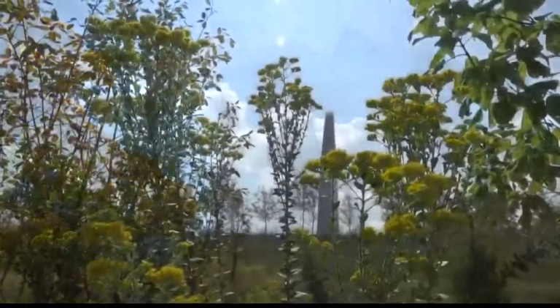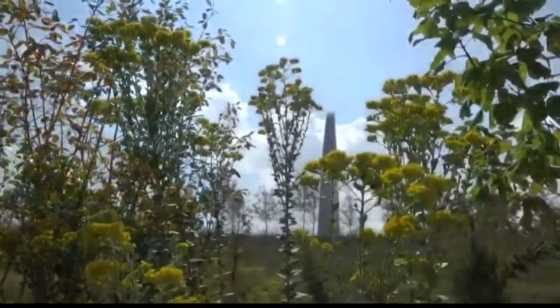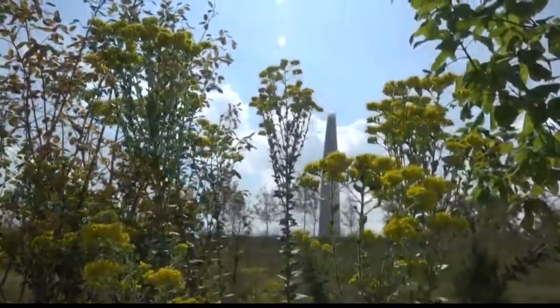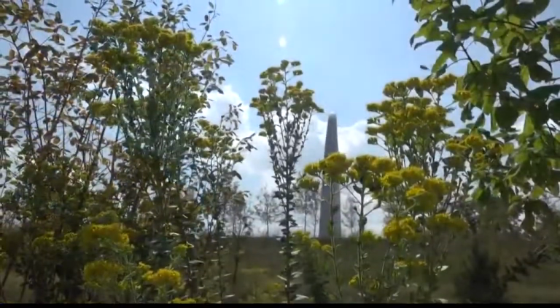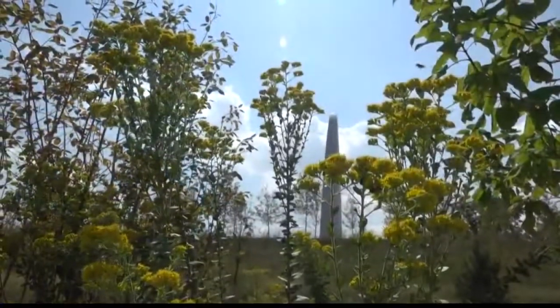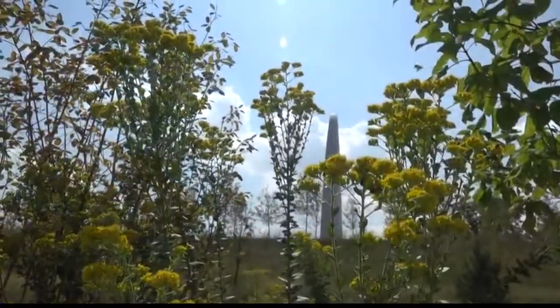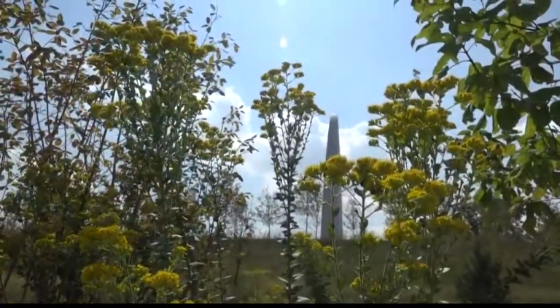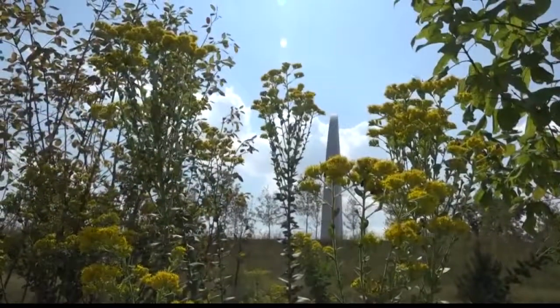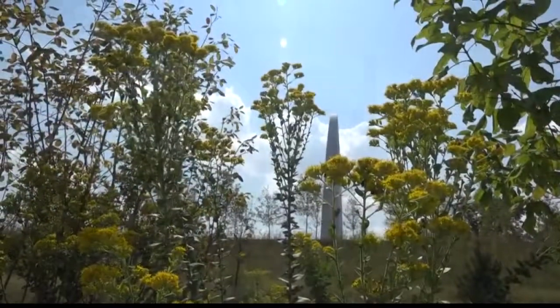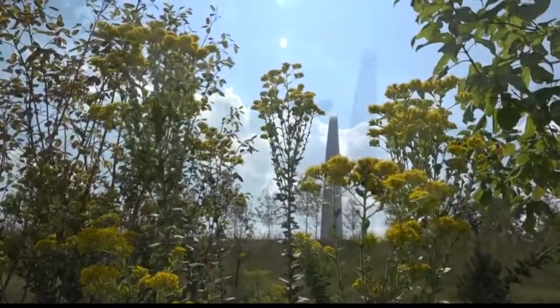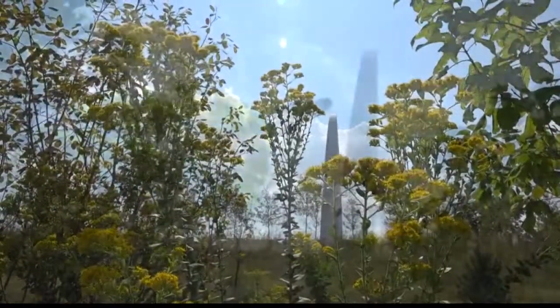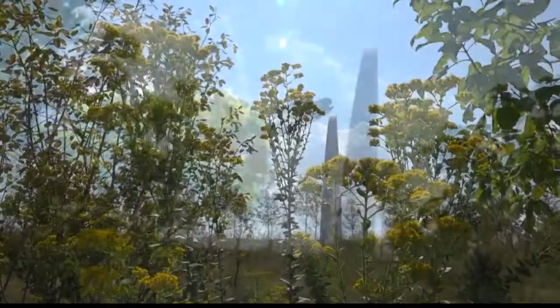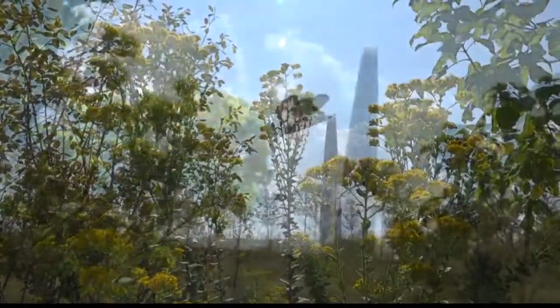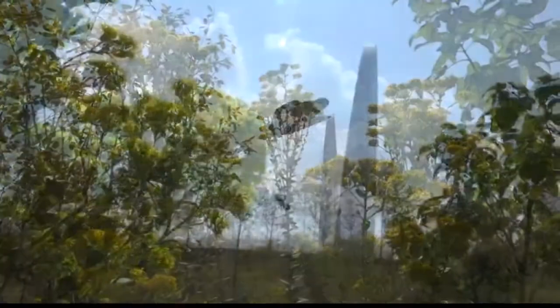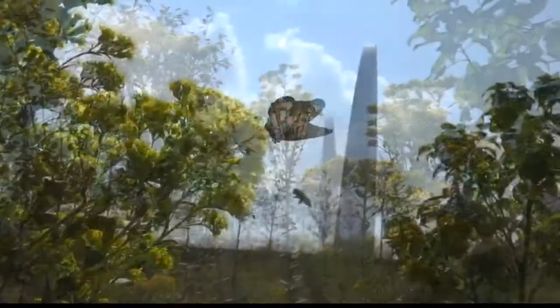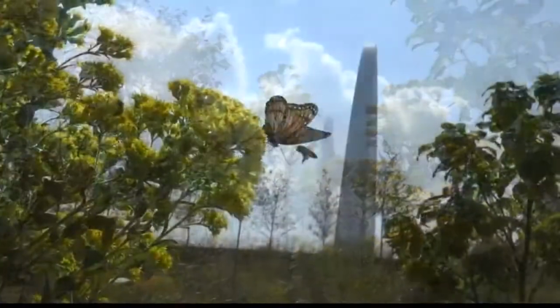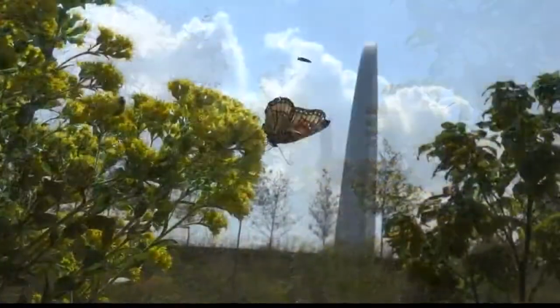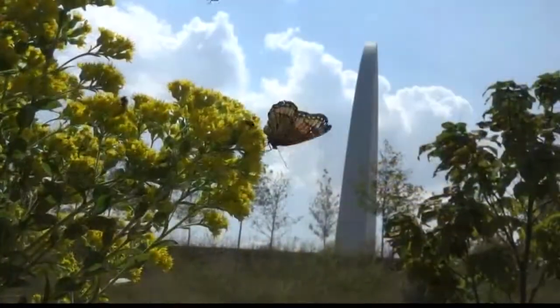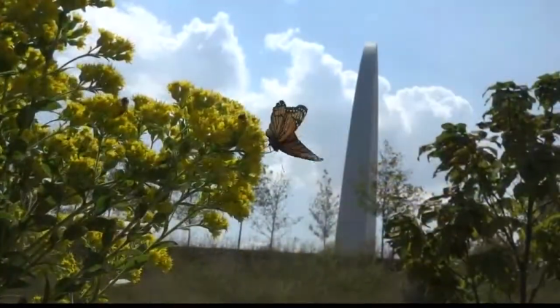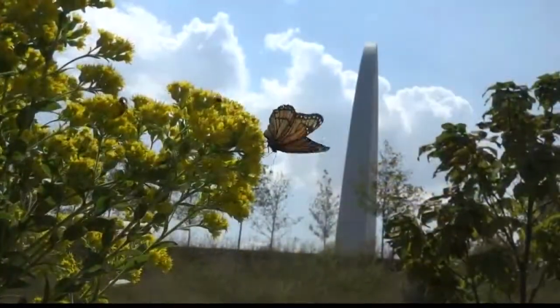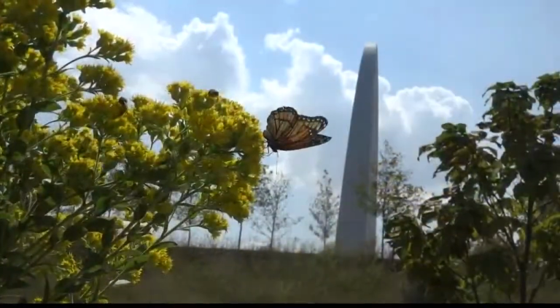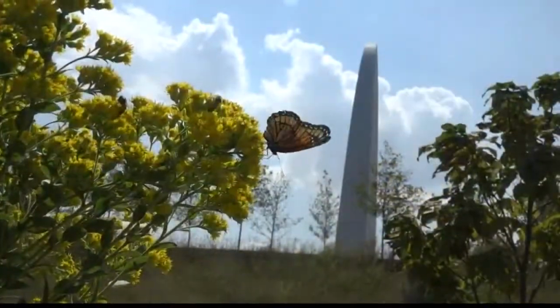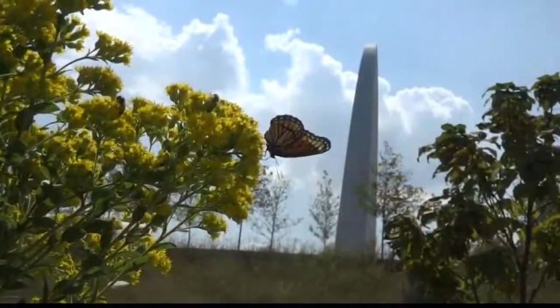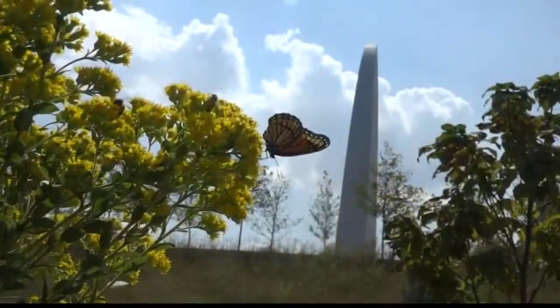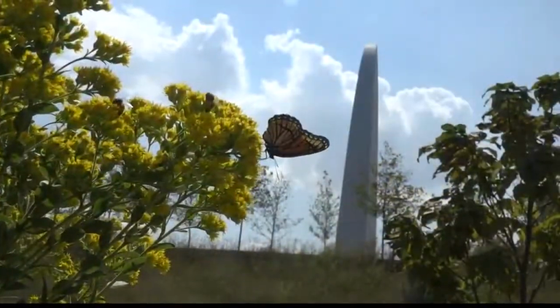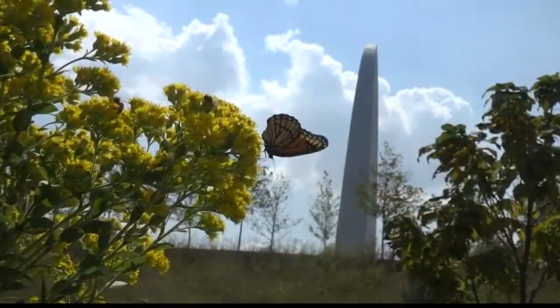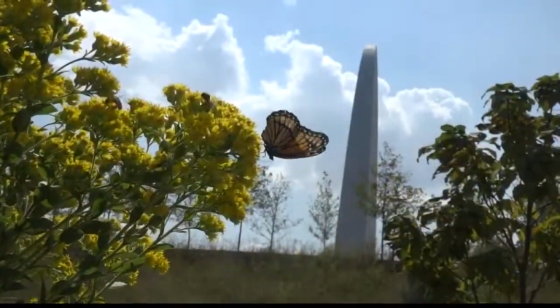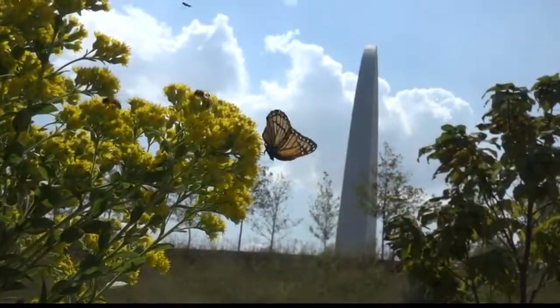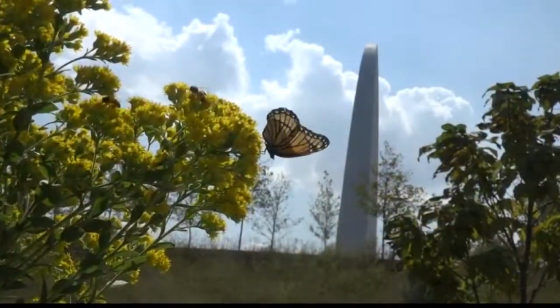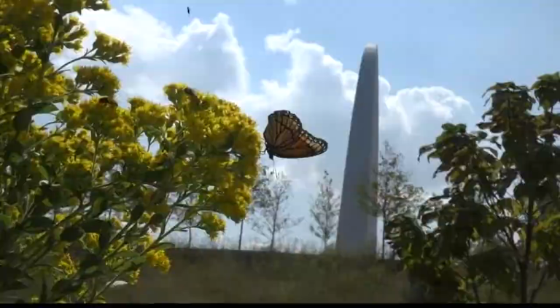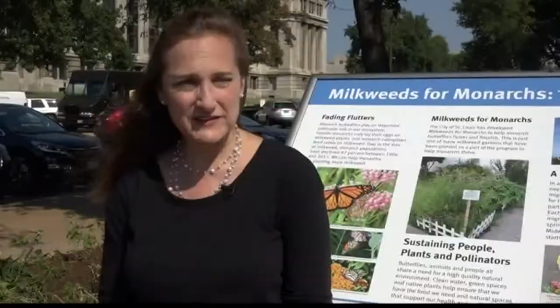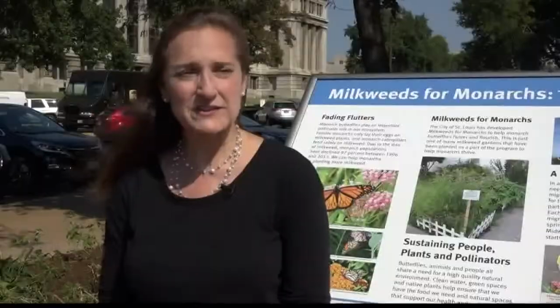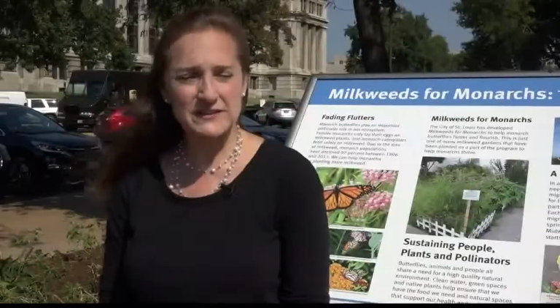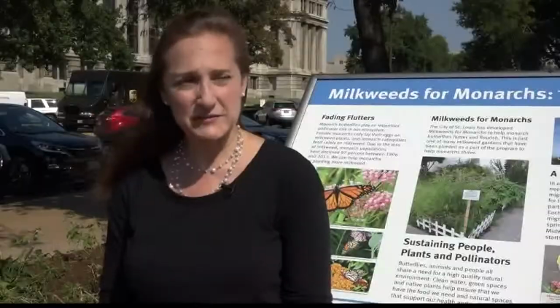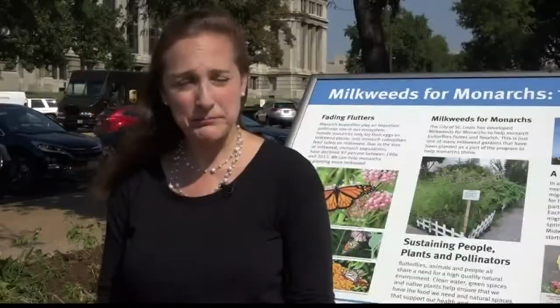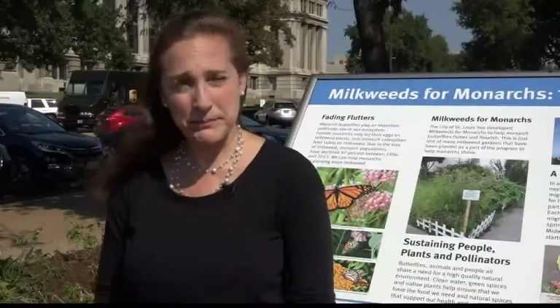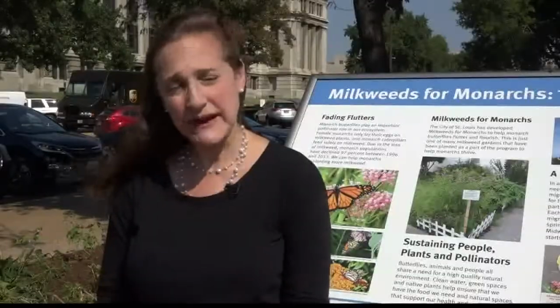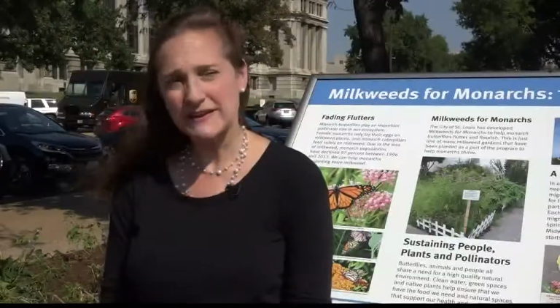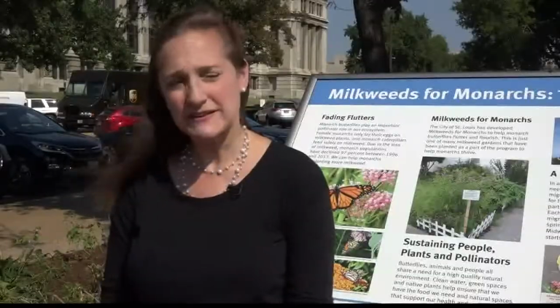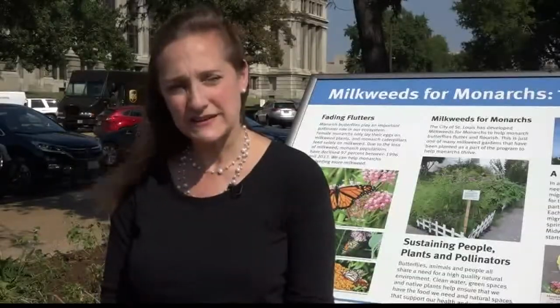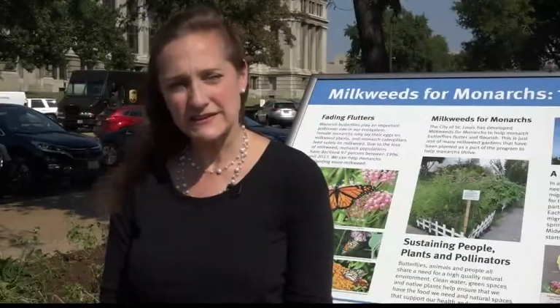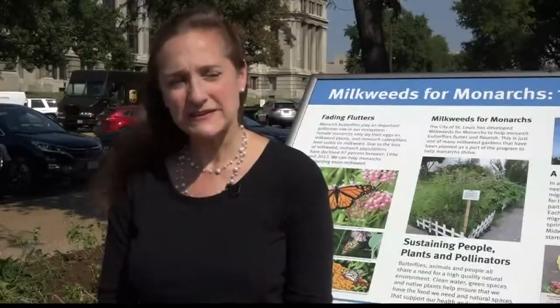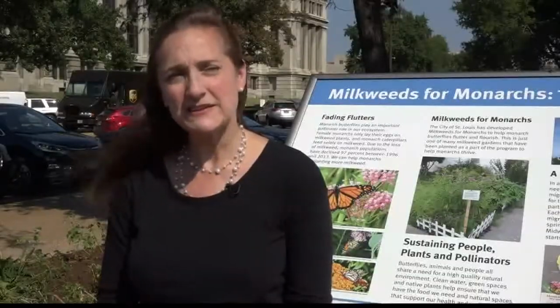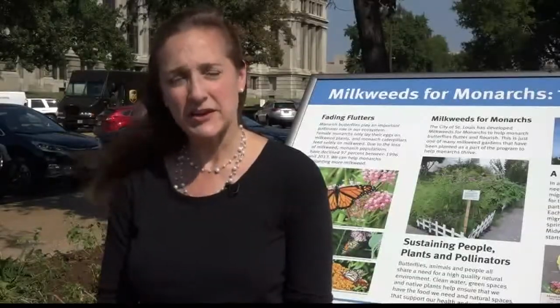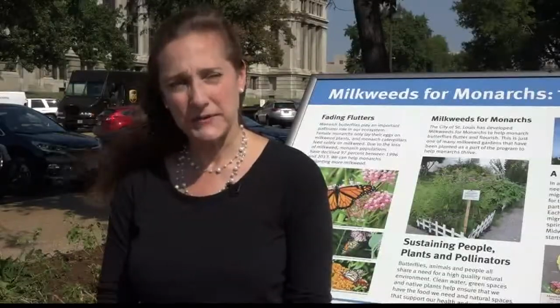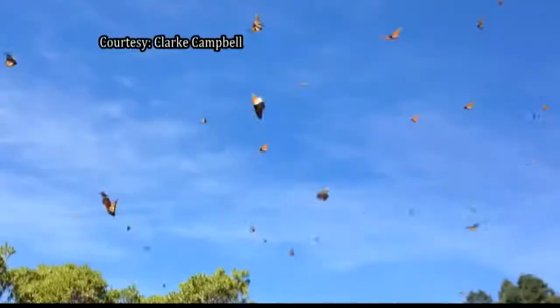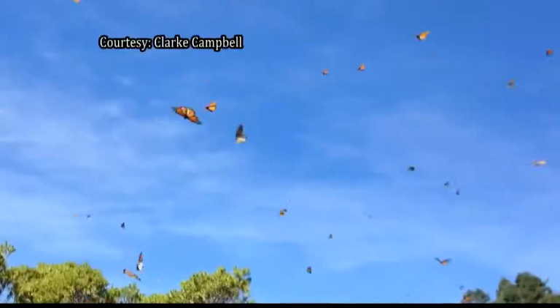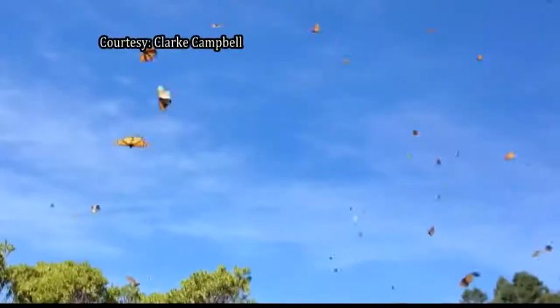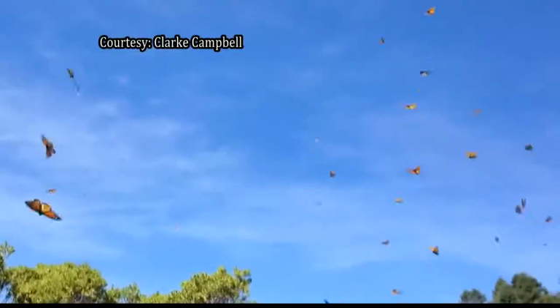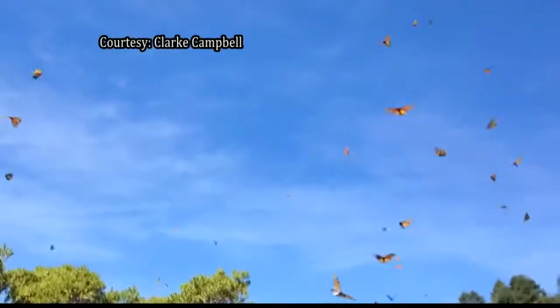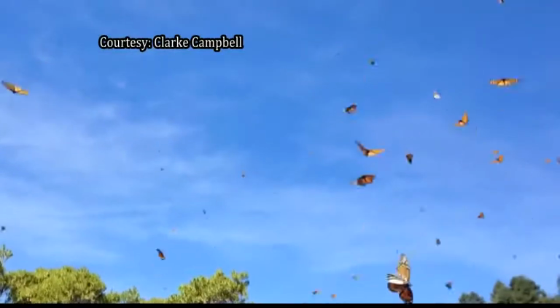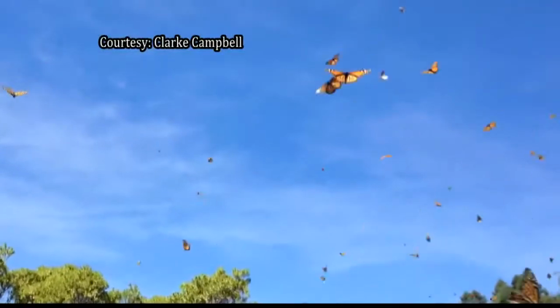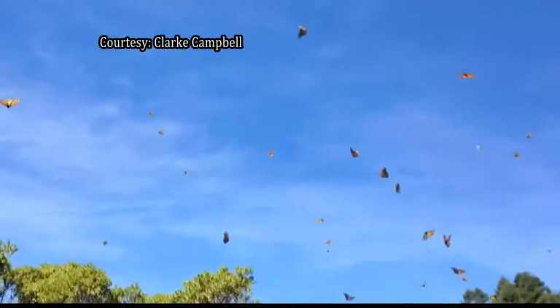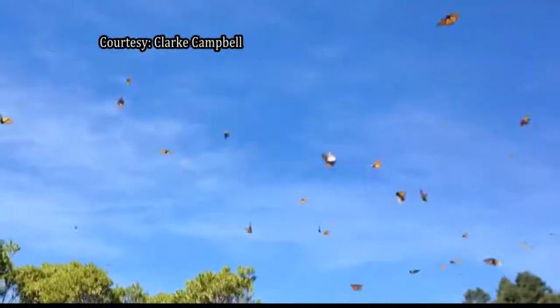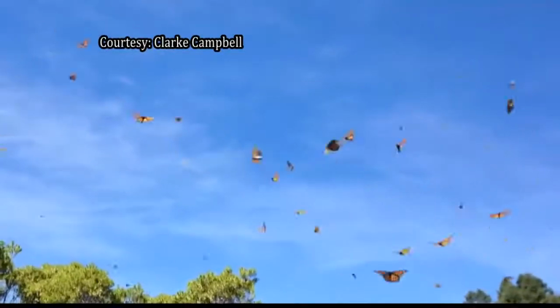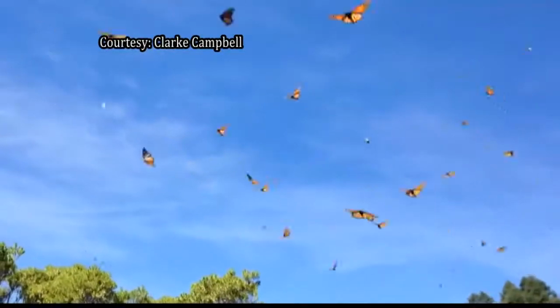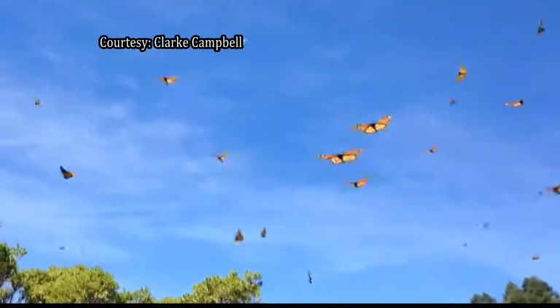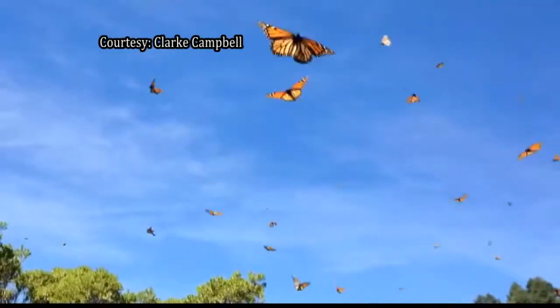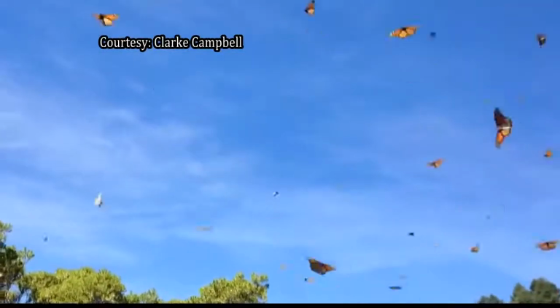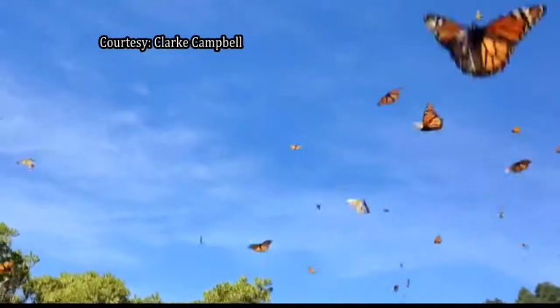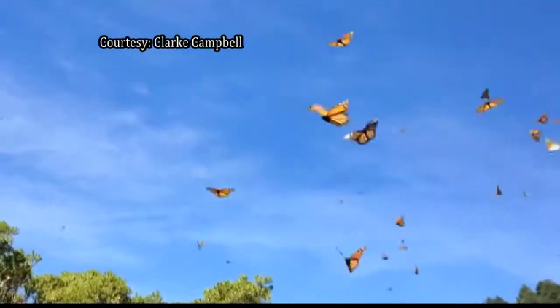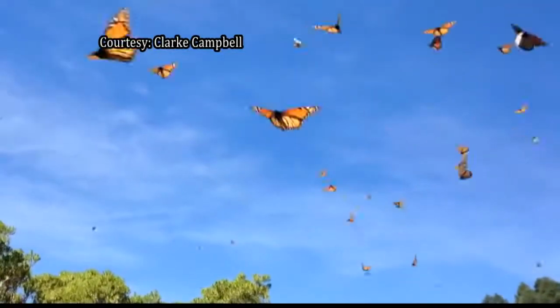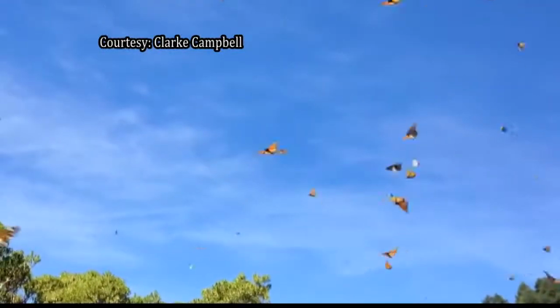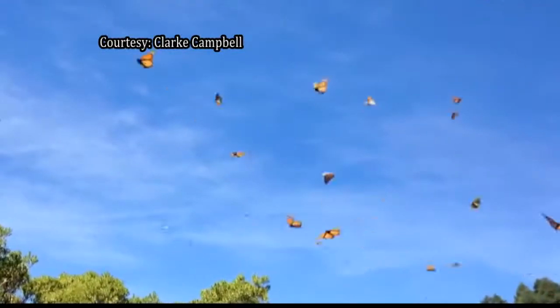There's a flutter of activity around the Gateway Arch lately. This is the peak season typically for Monarchs to migrate south to Mexico.